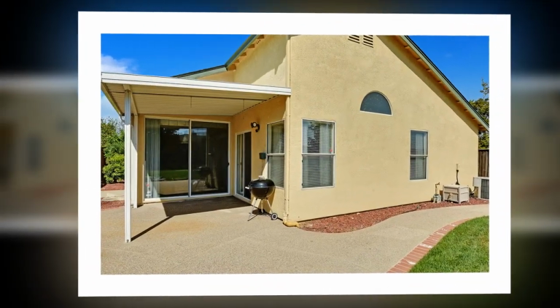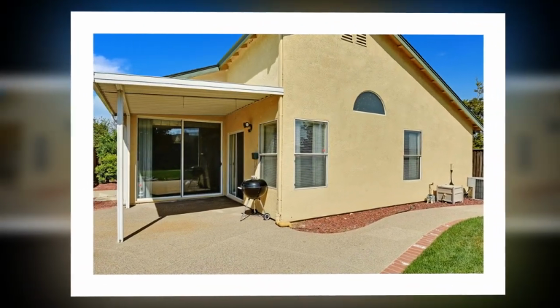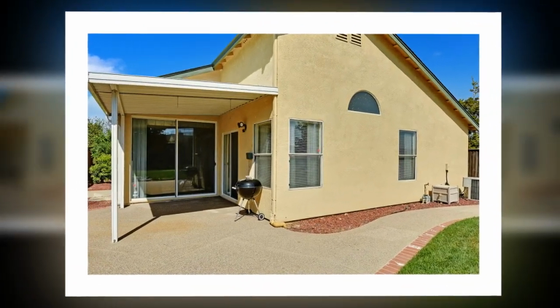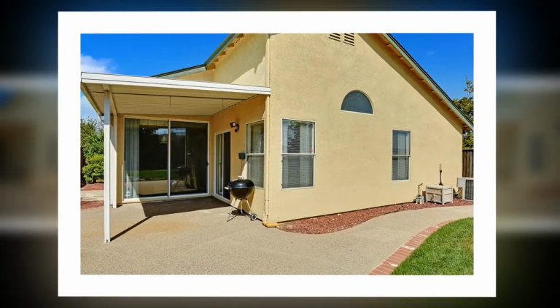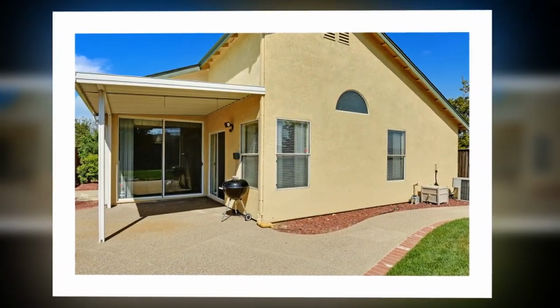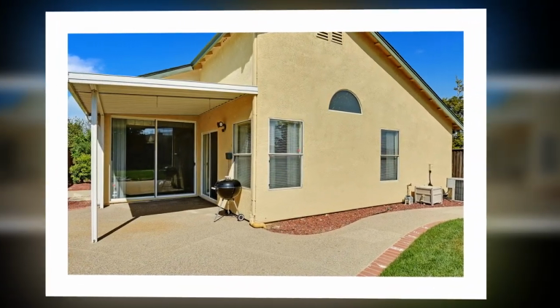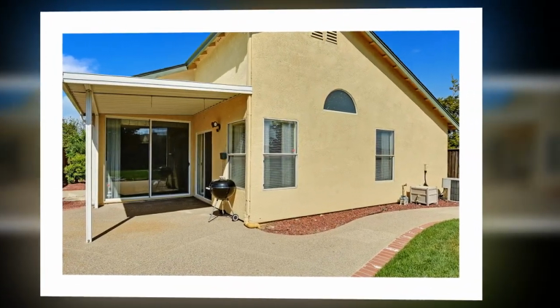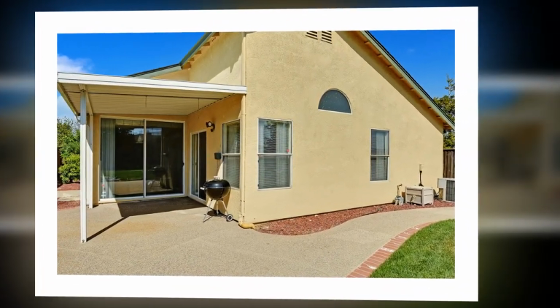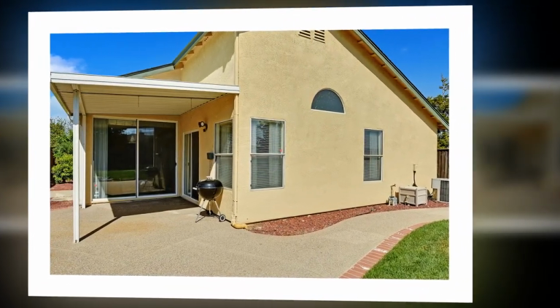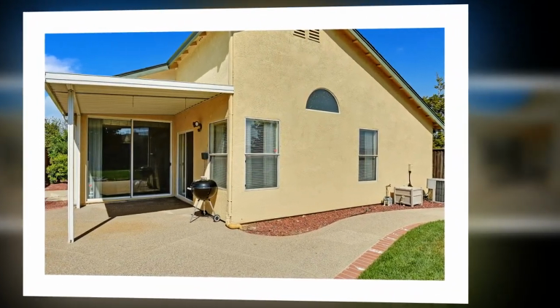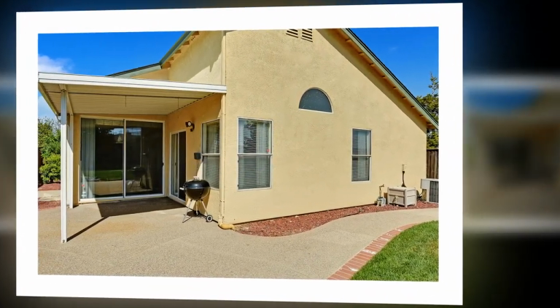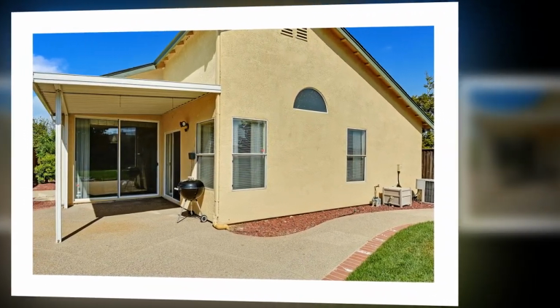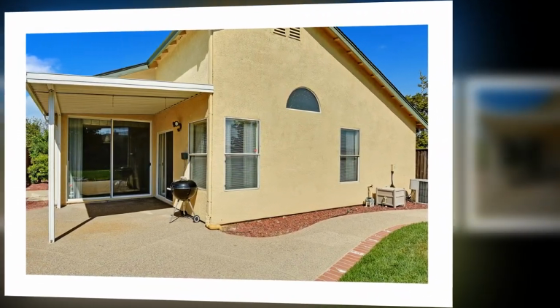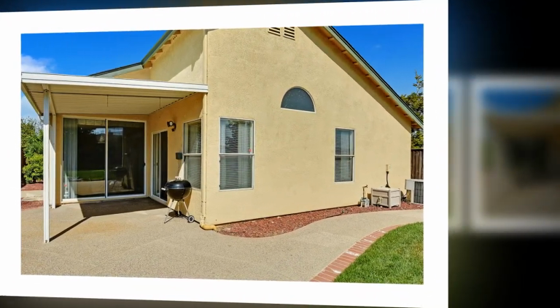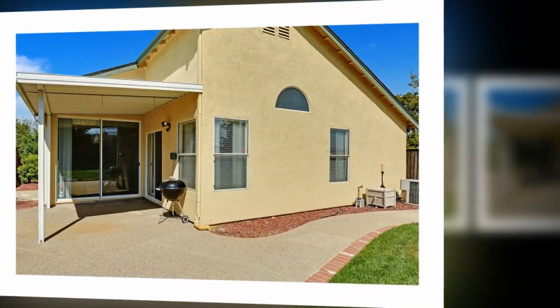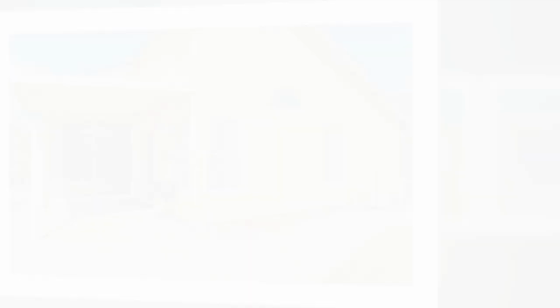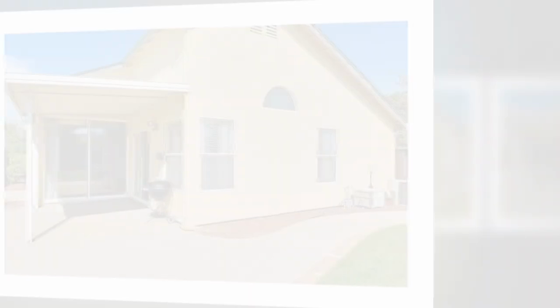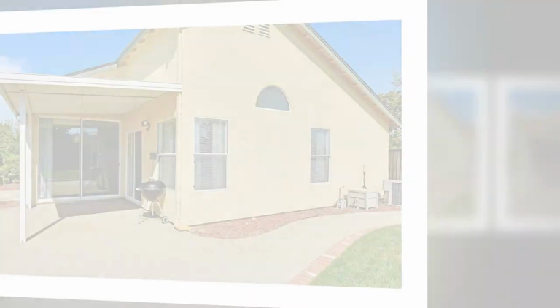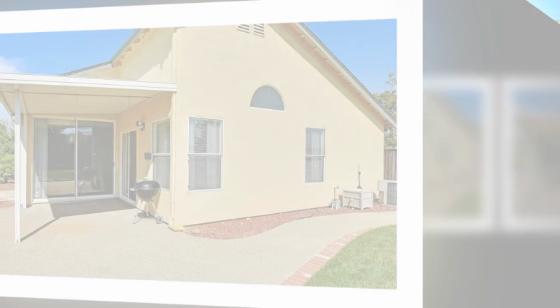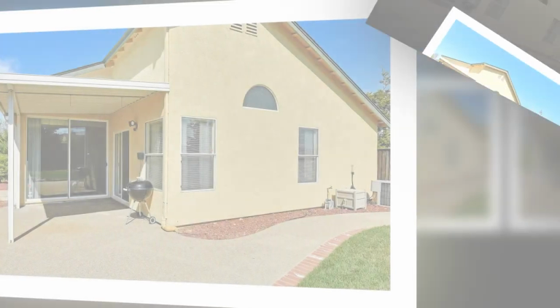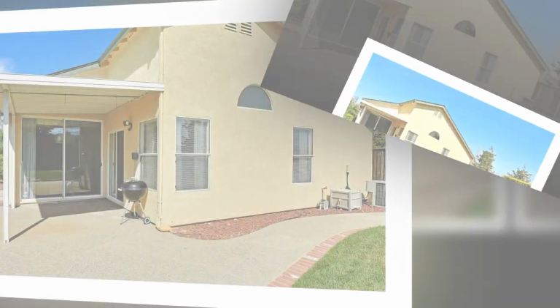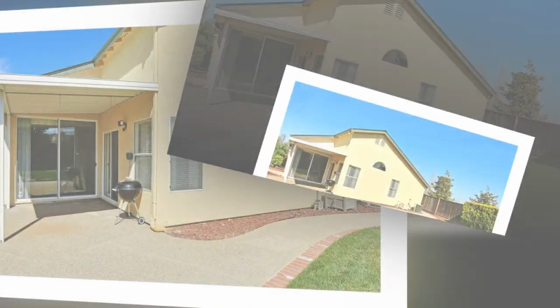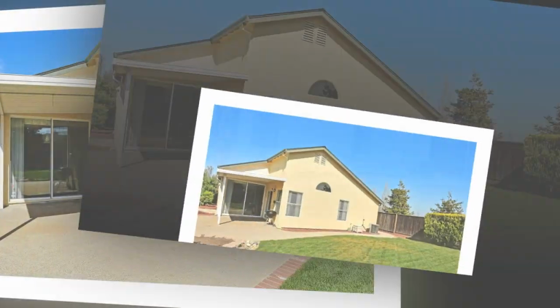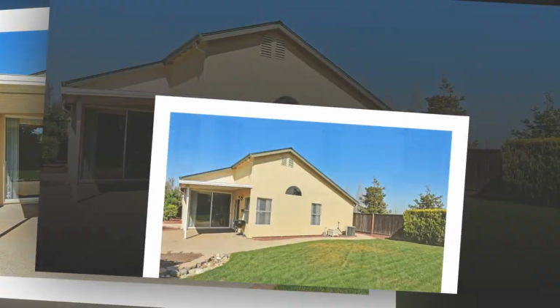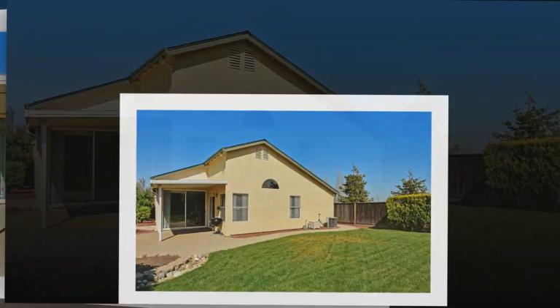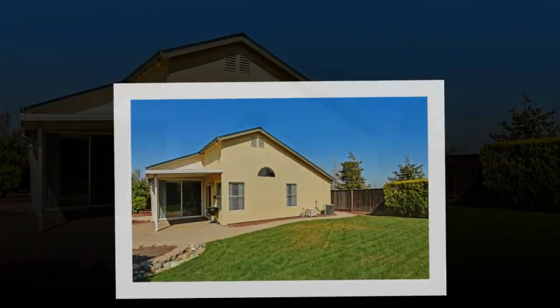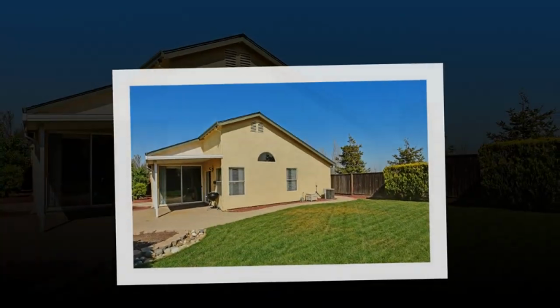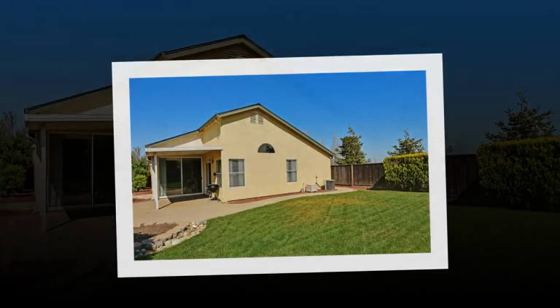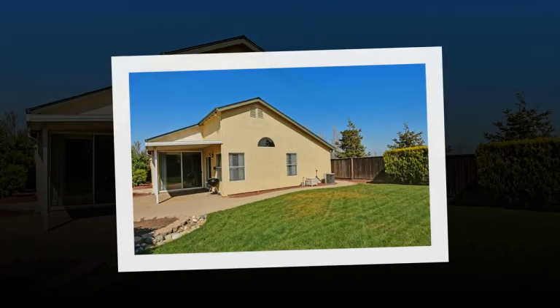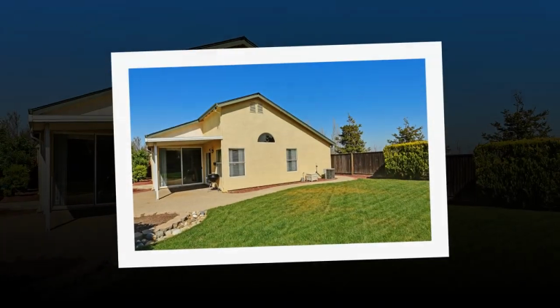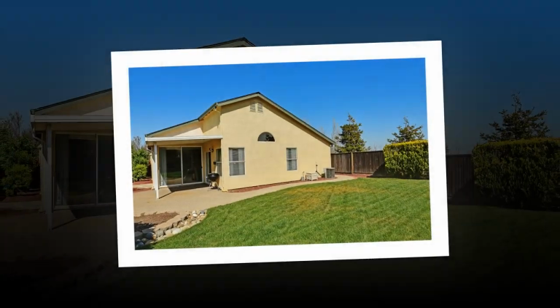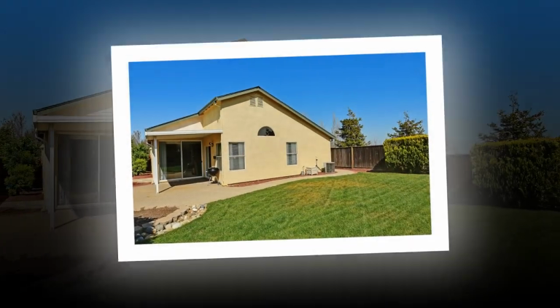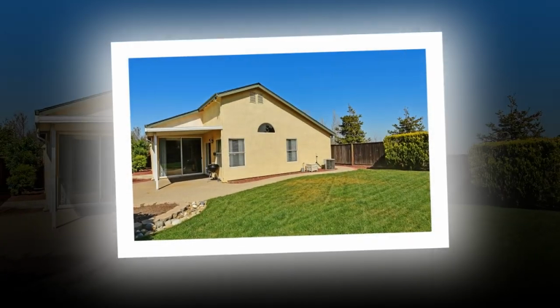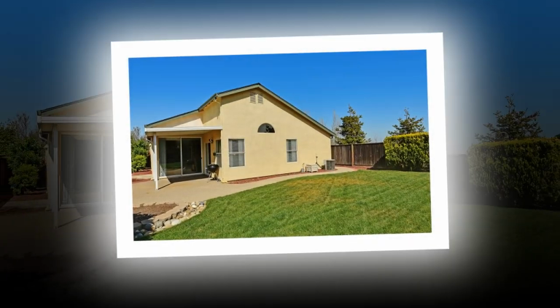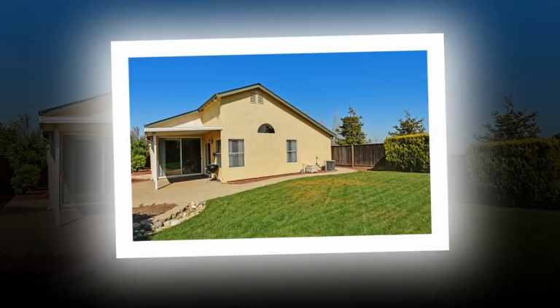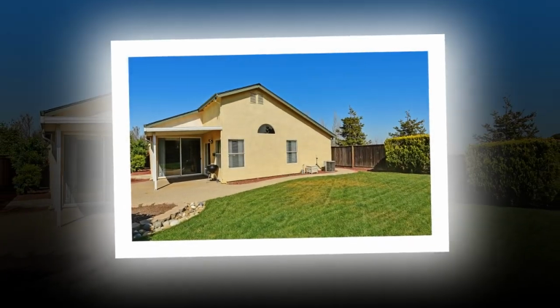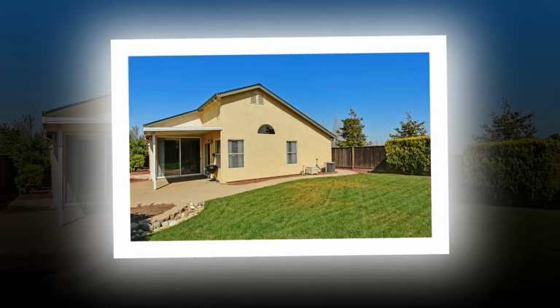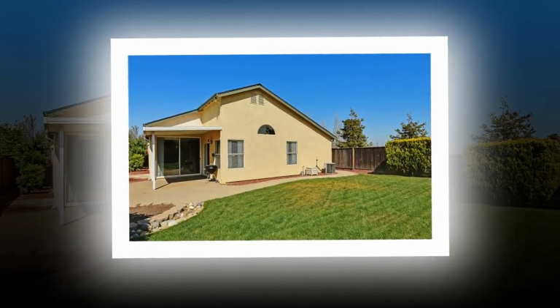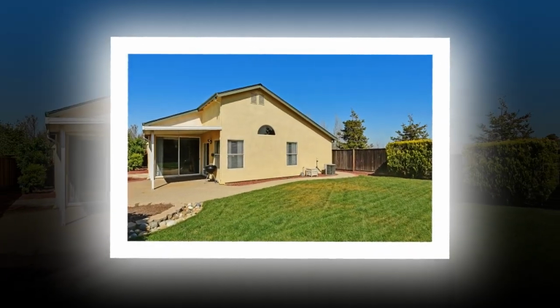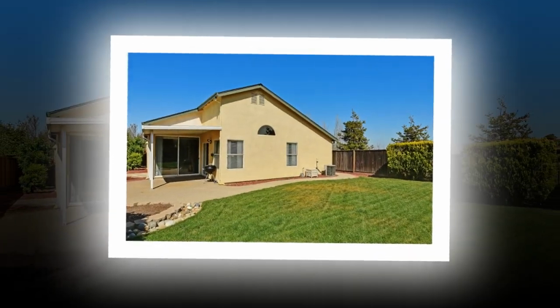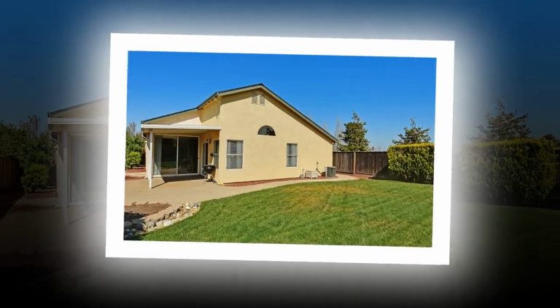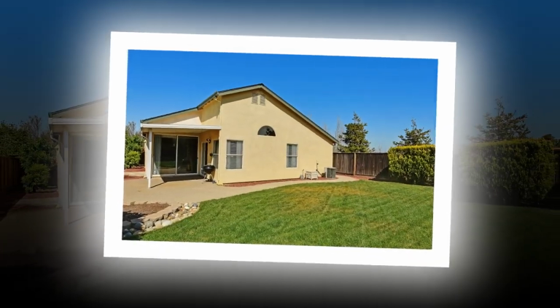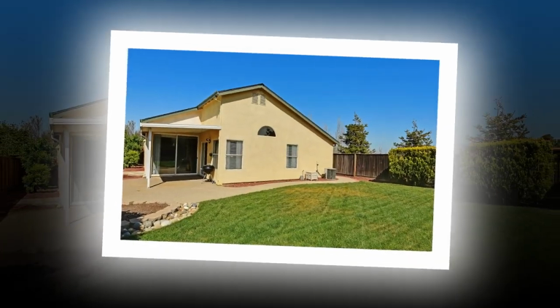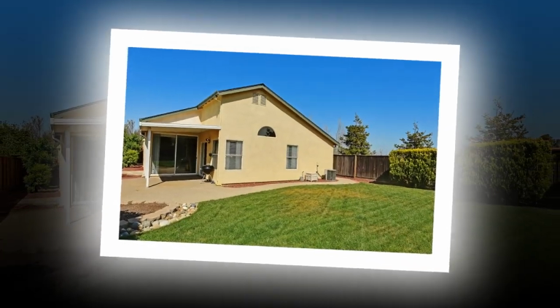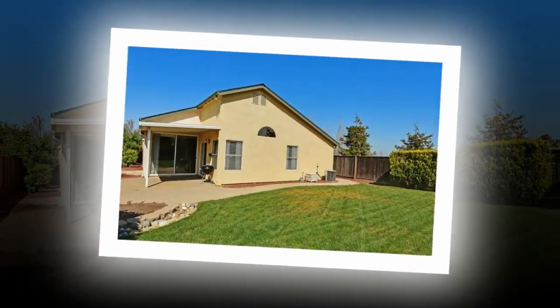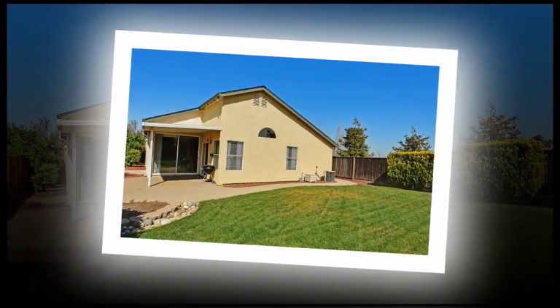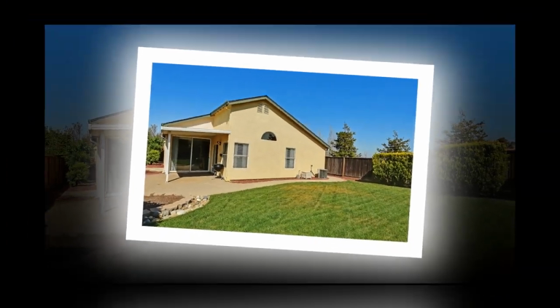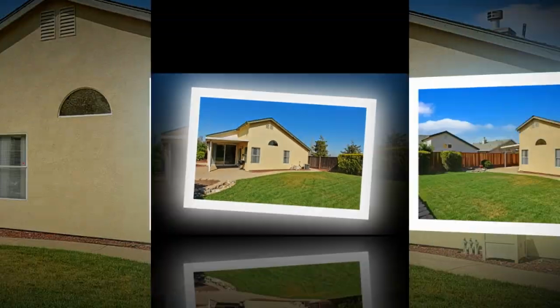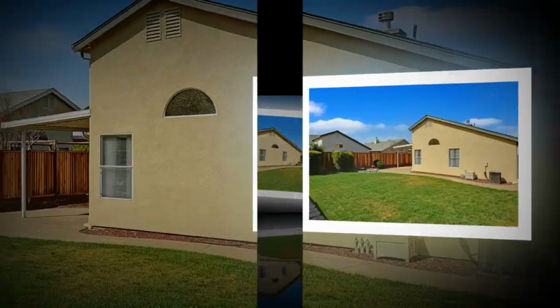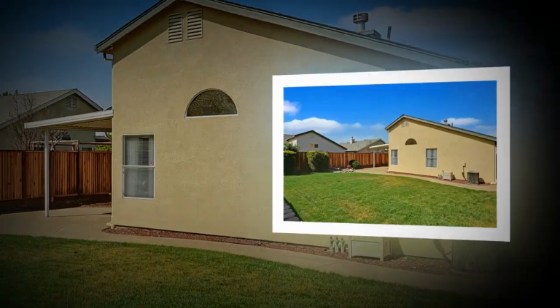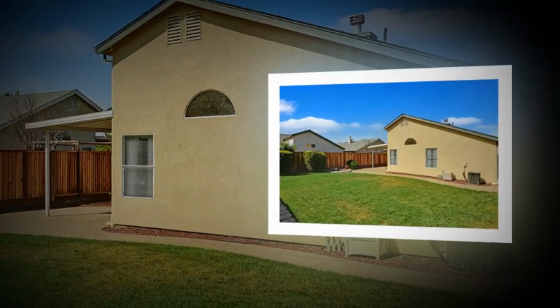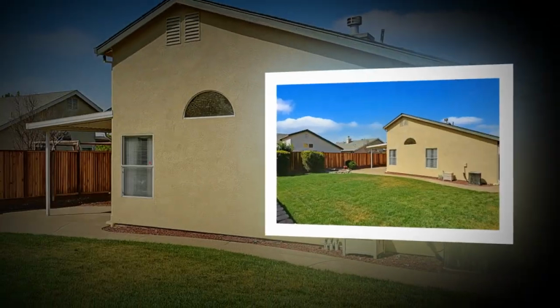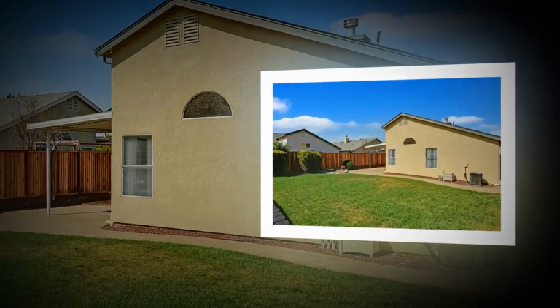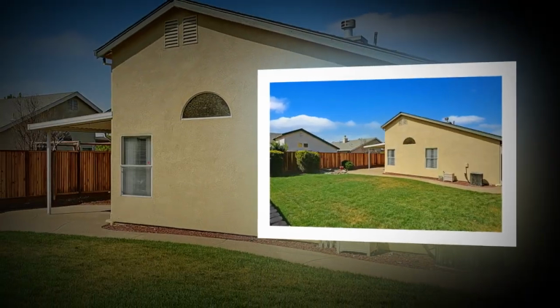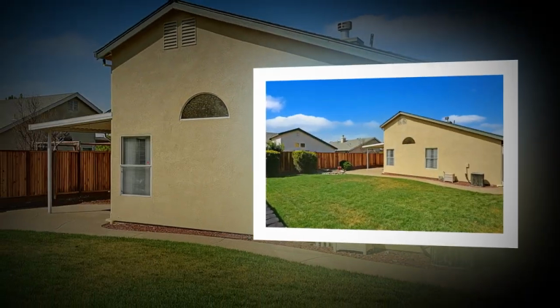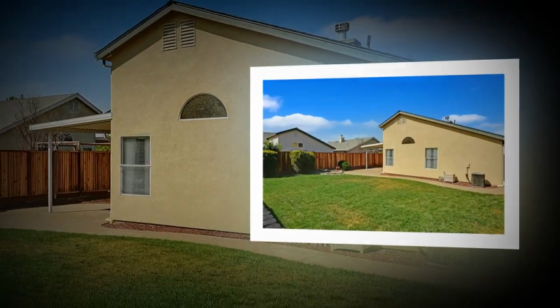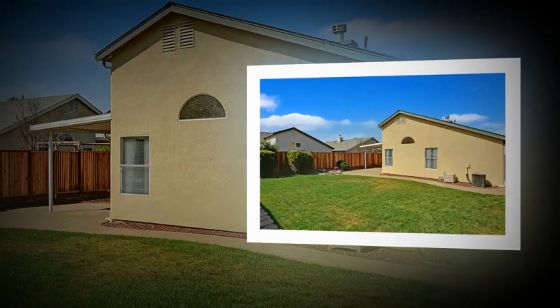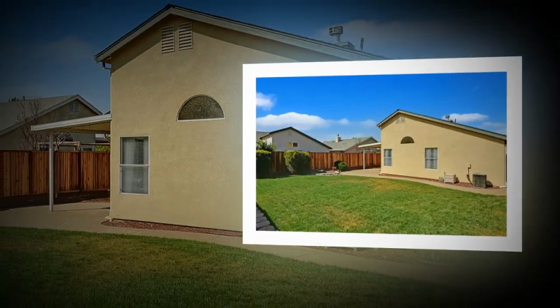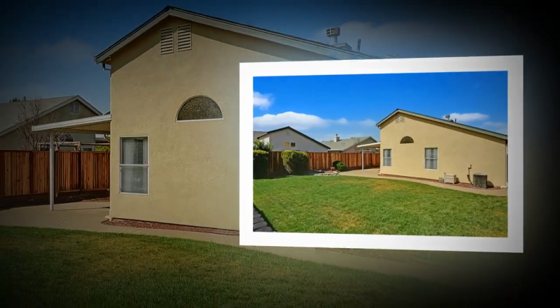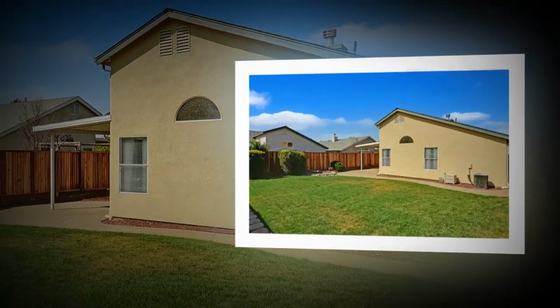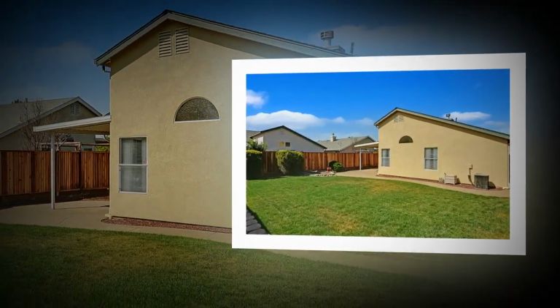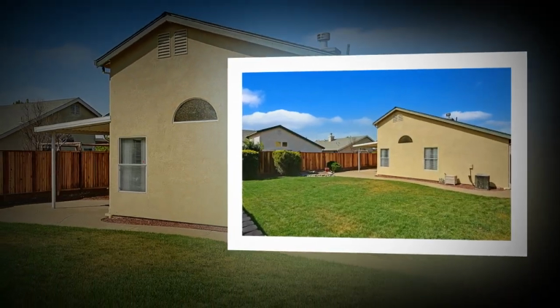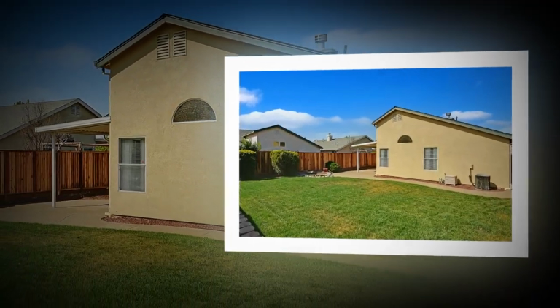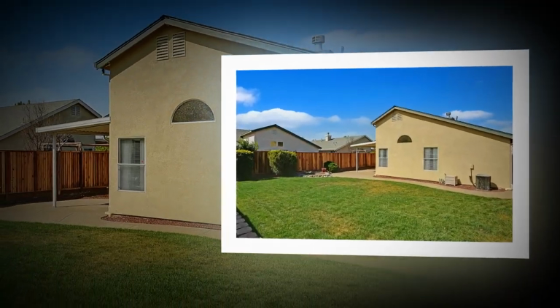The home is being sold as is. Please follow us on Facebook at Bay Area Real Estate Today for up-to-the-minute information on this home.